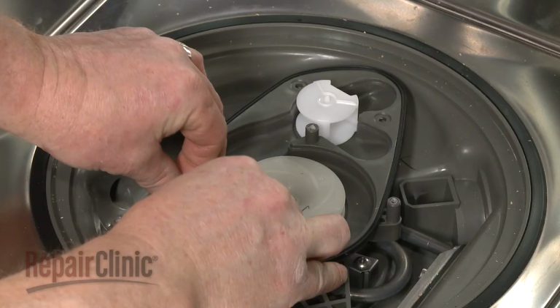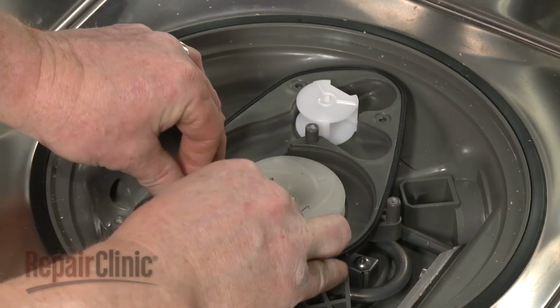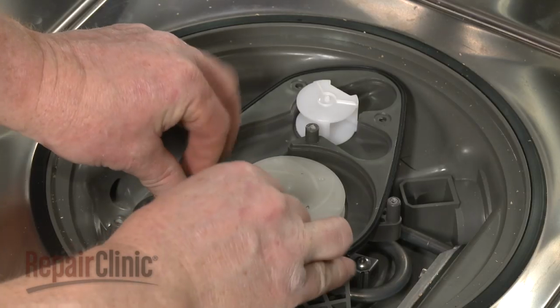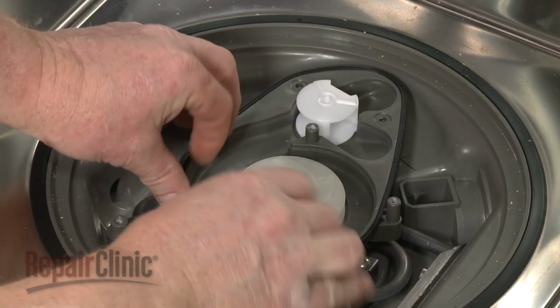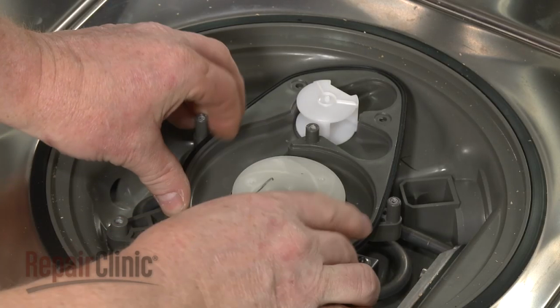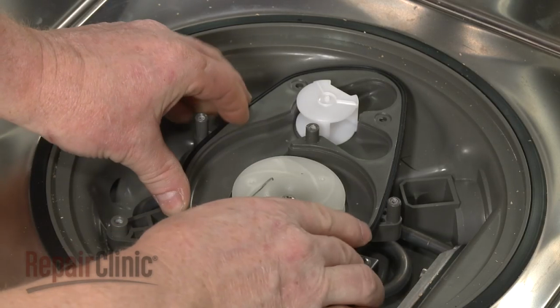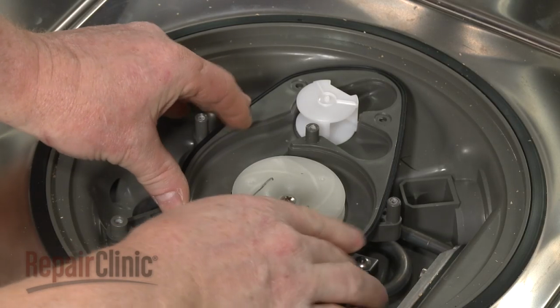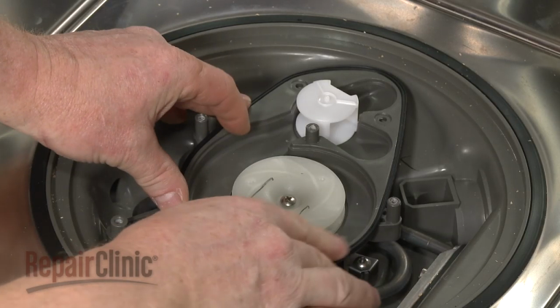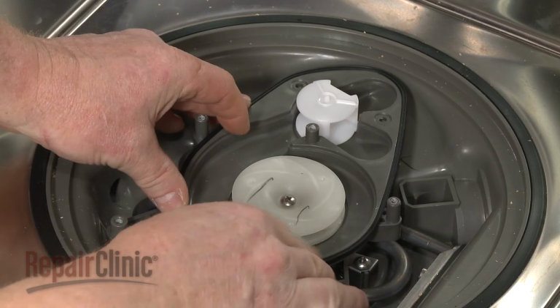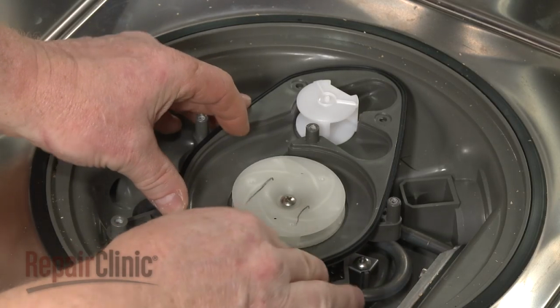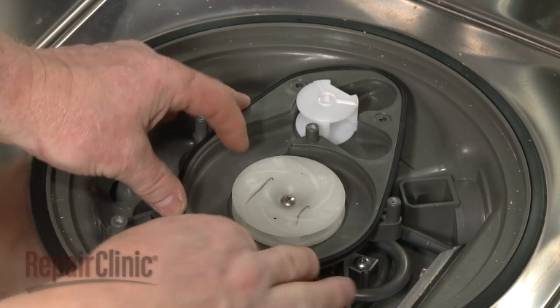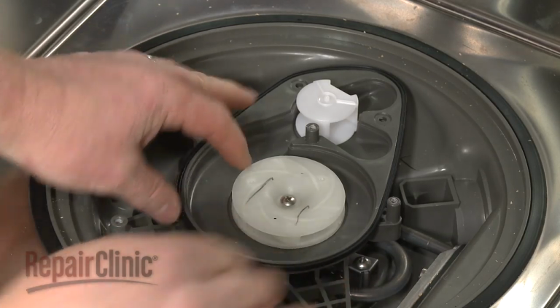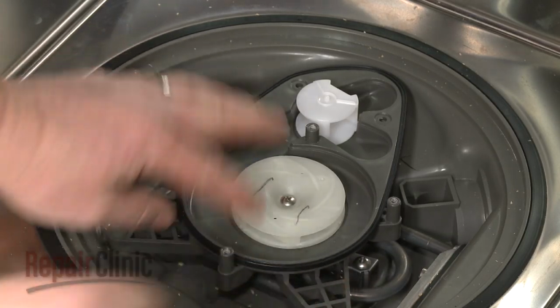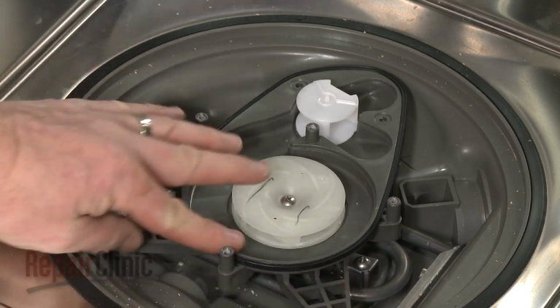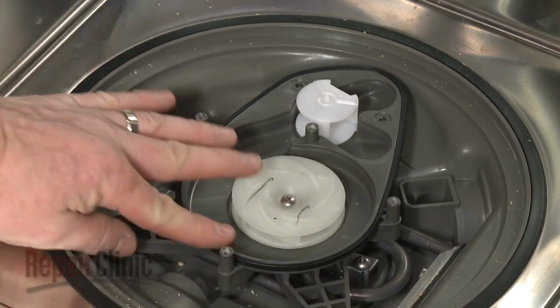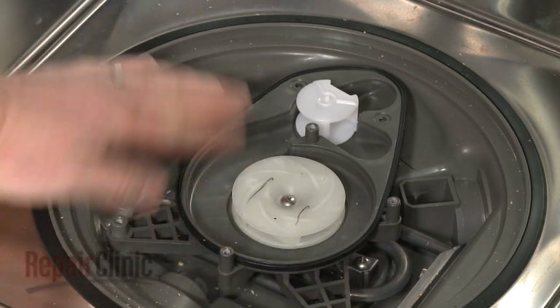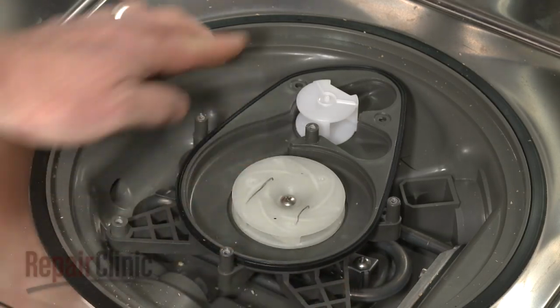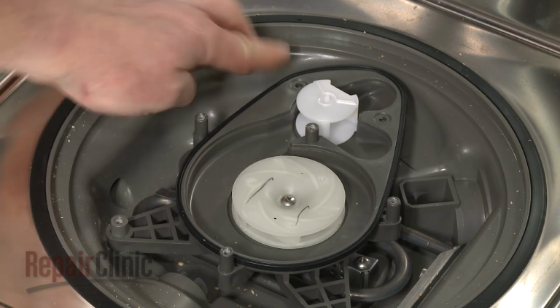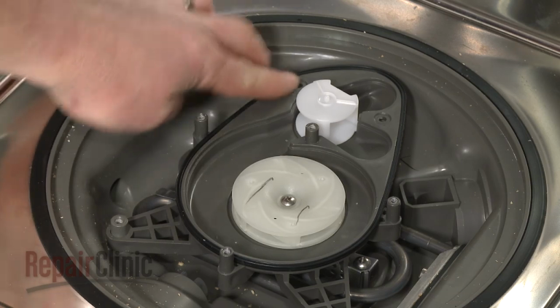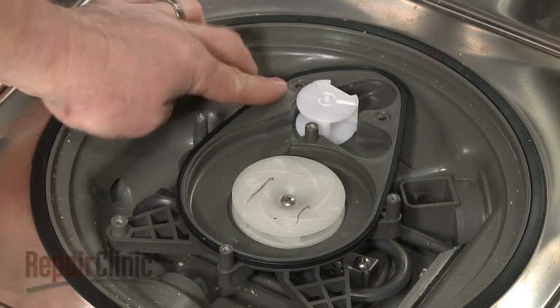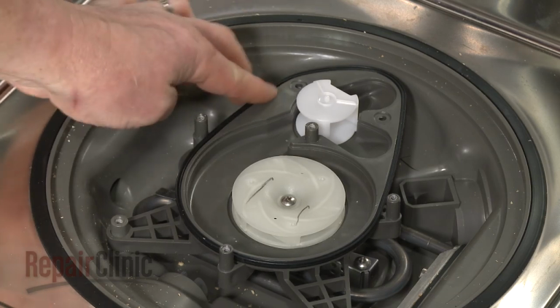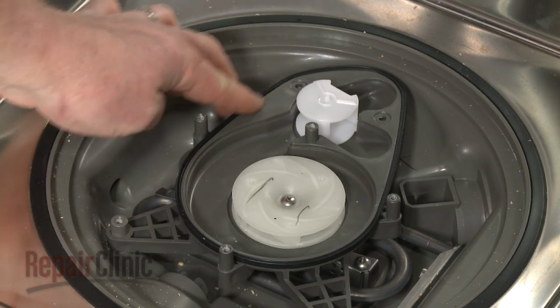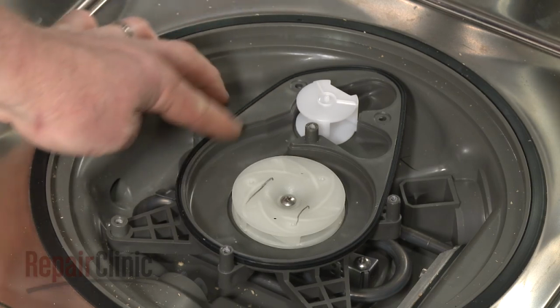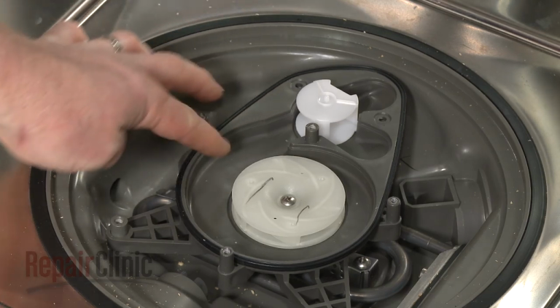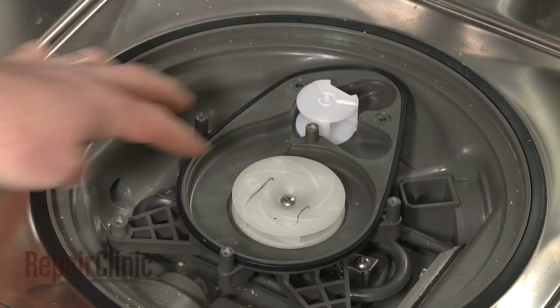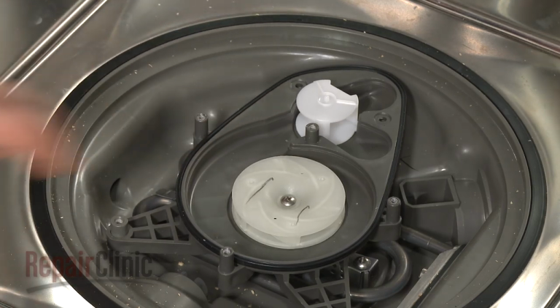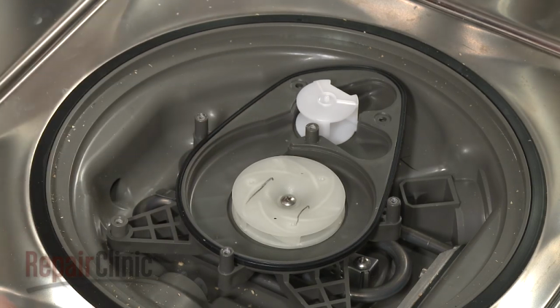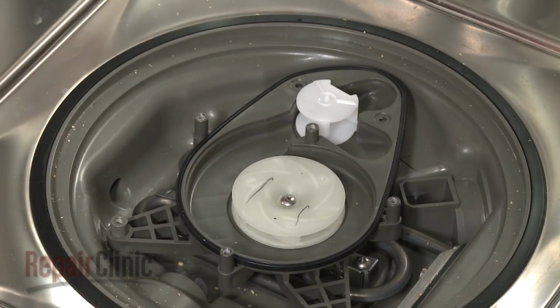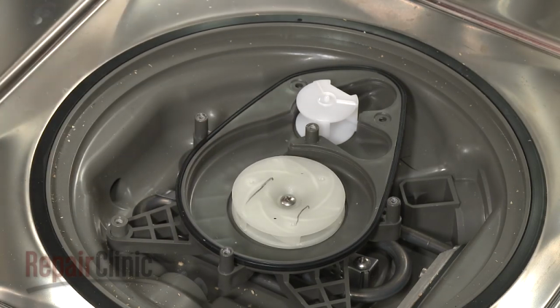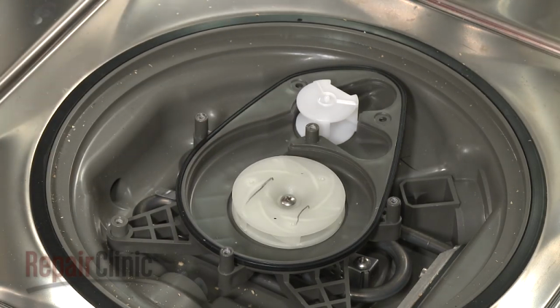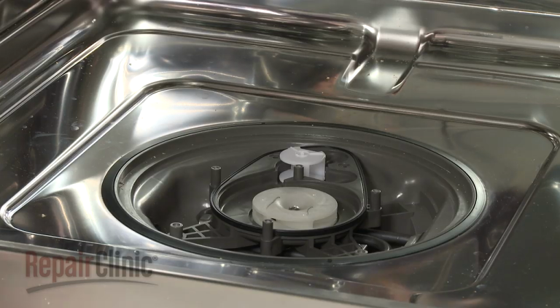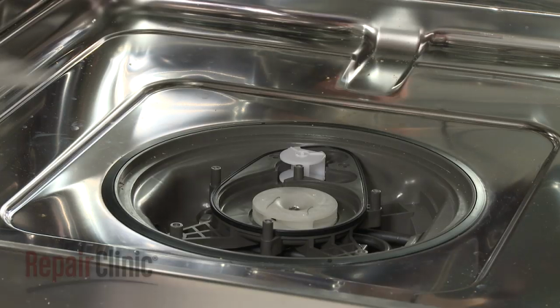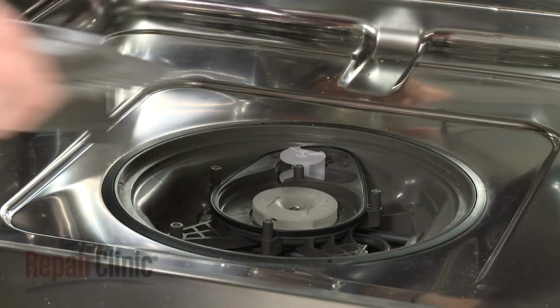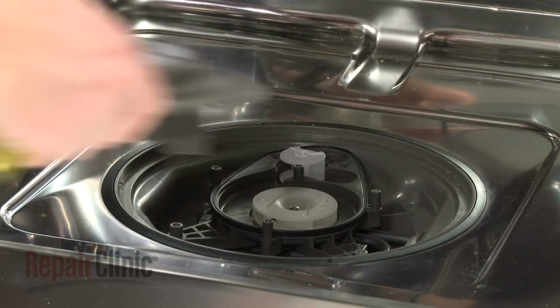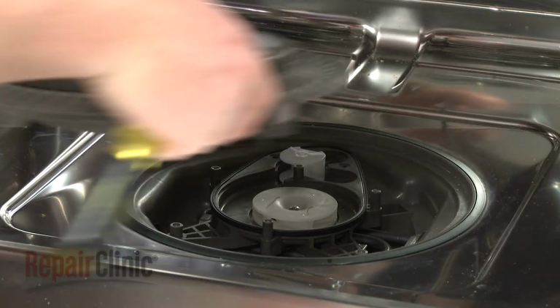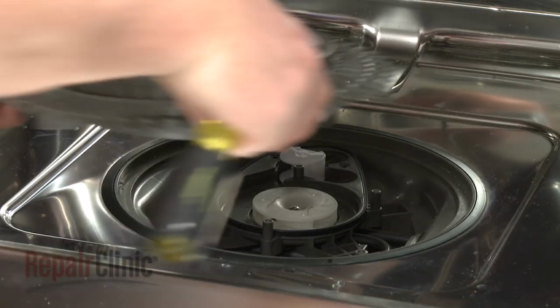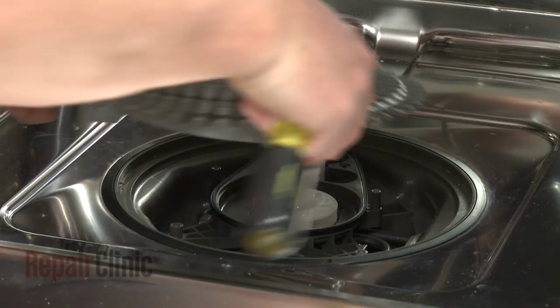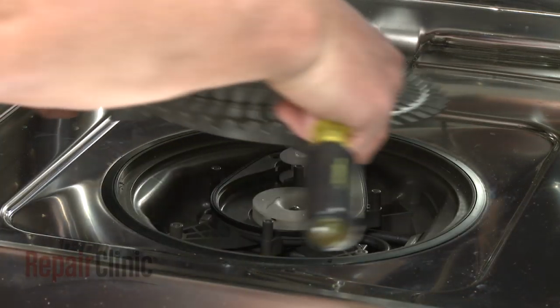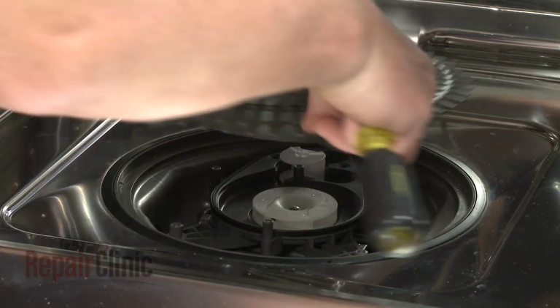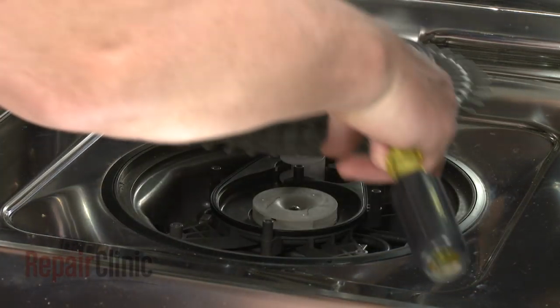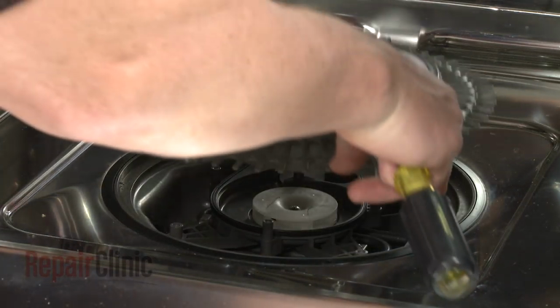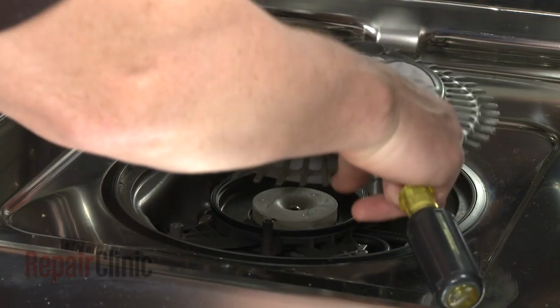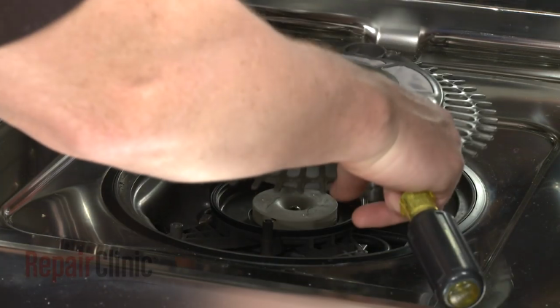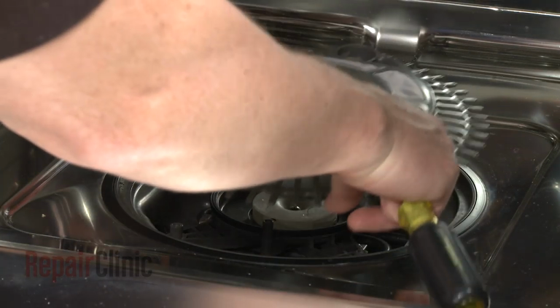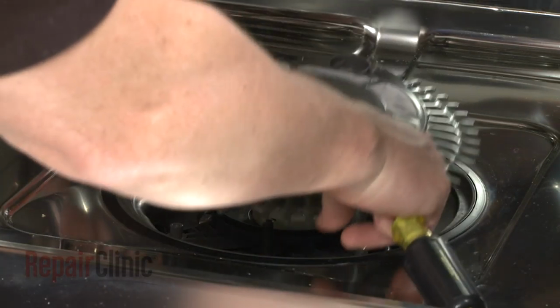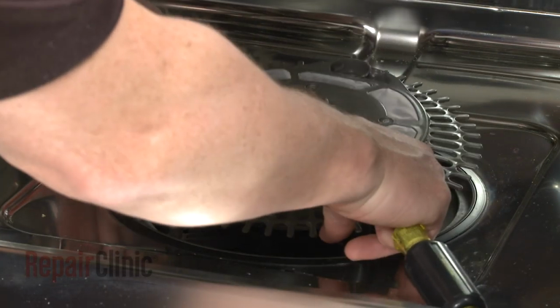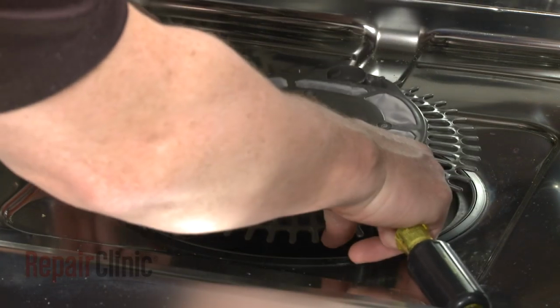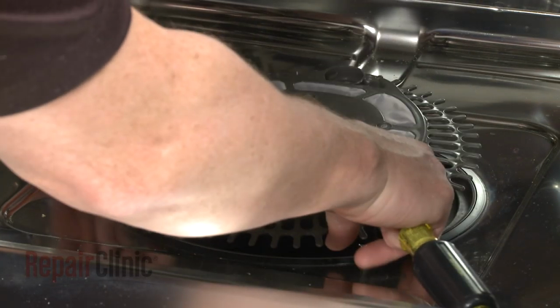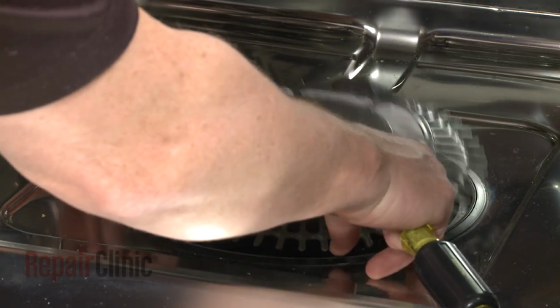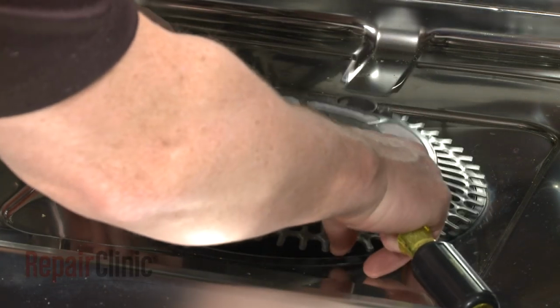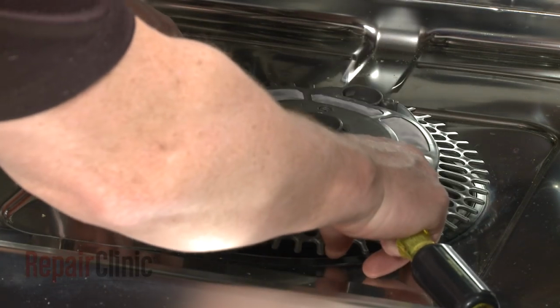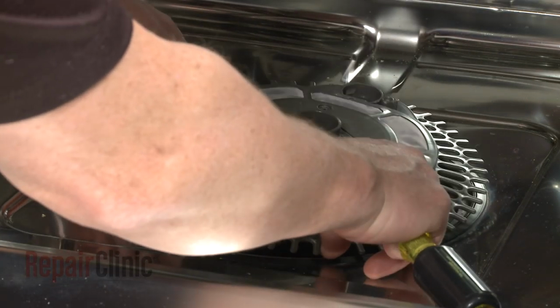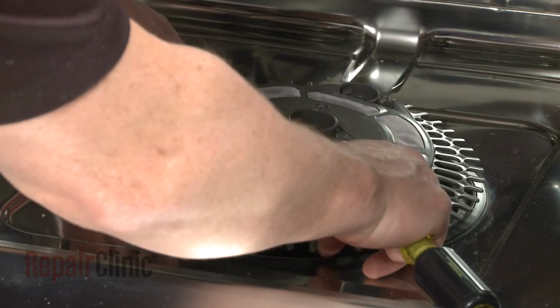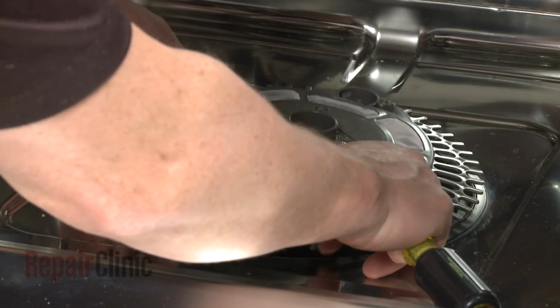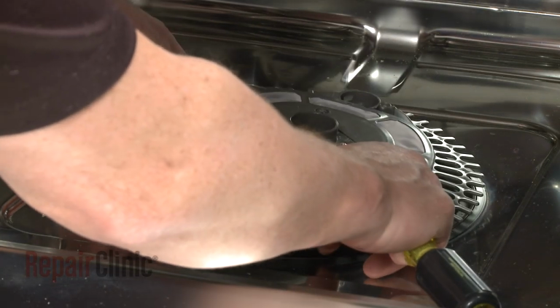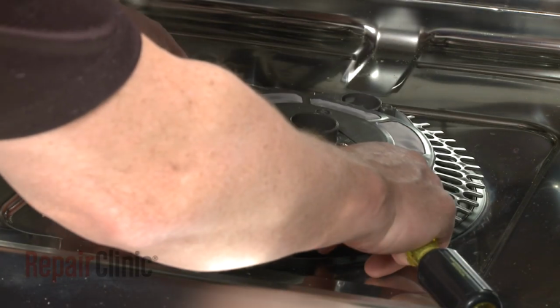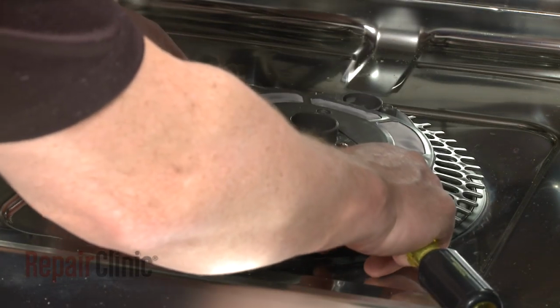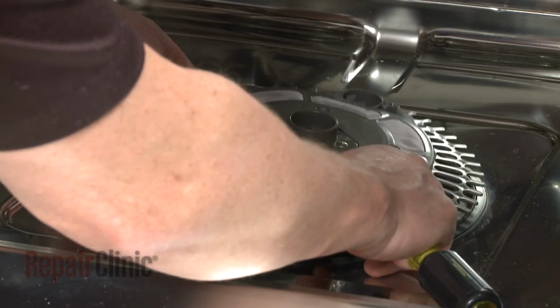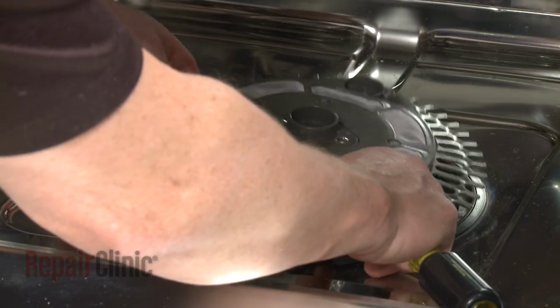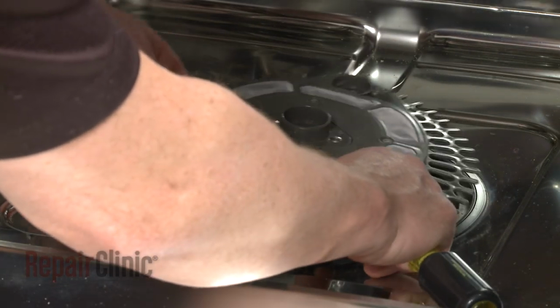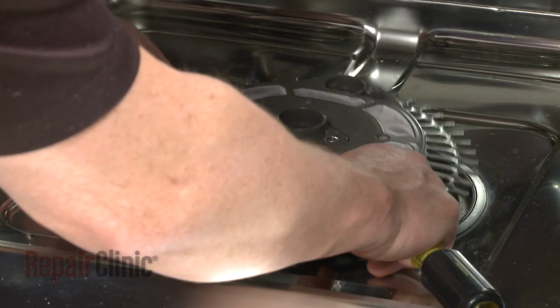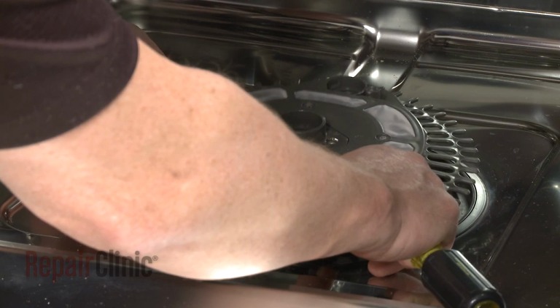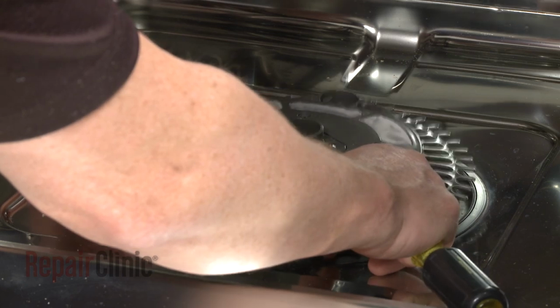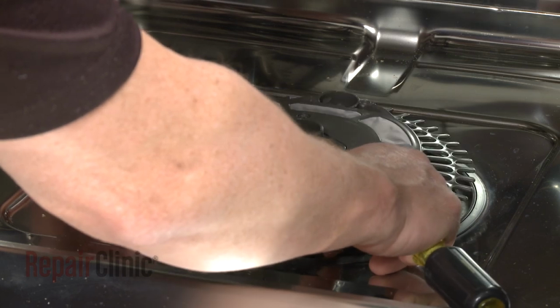Make sure the gasket is in place on the lower pump housing, then reposition the filter assembly and secure it with the screws.